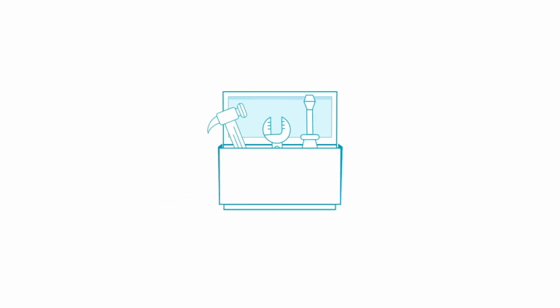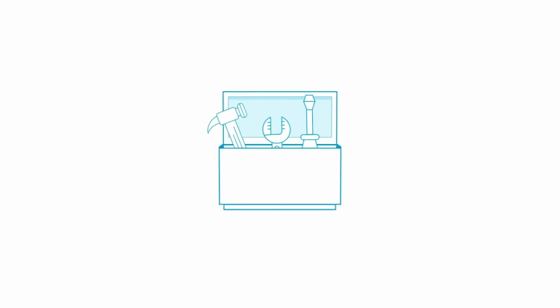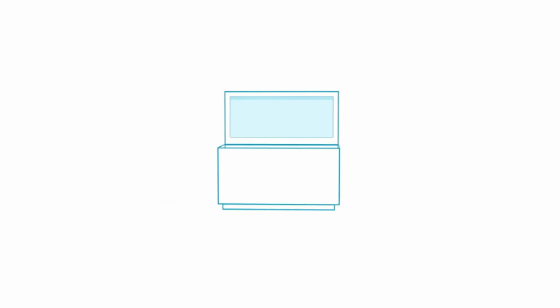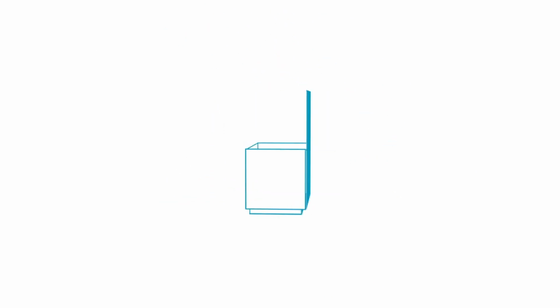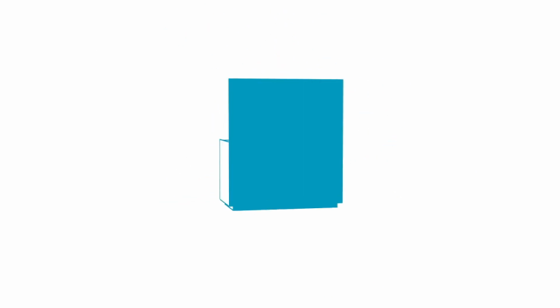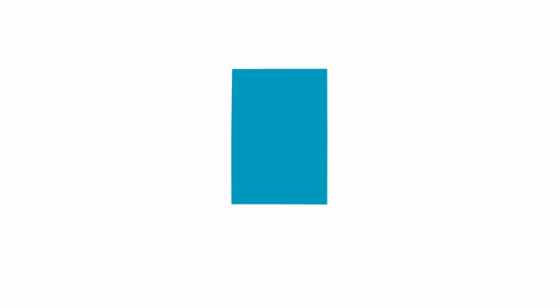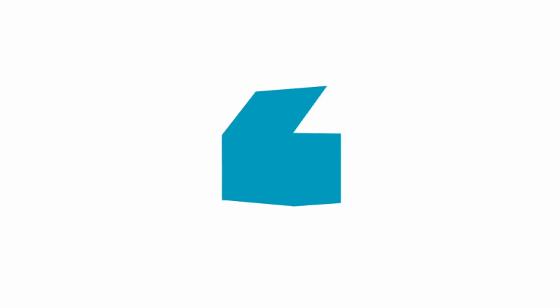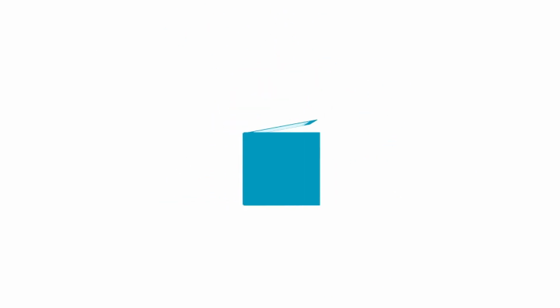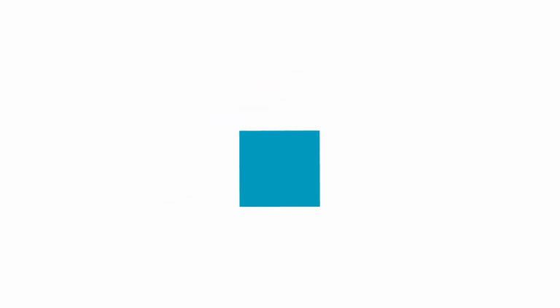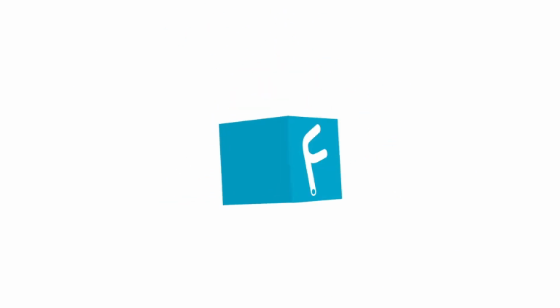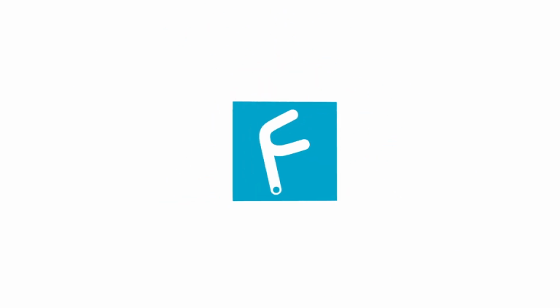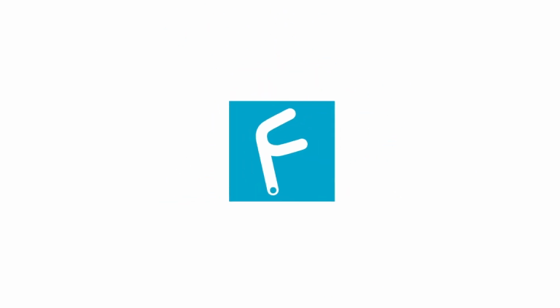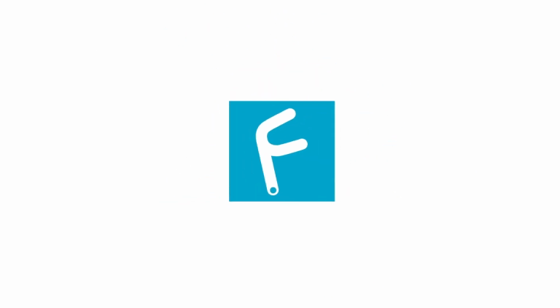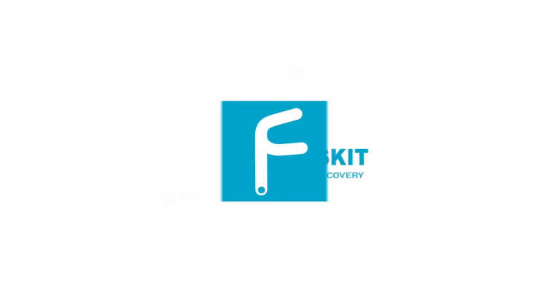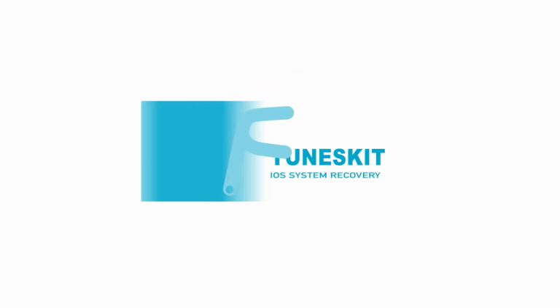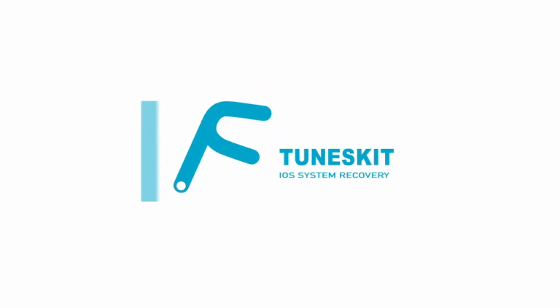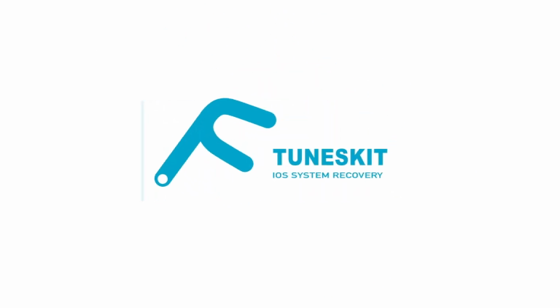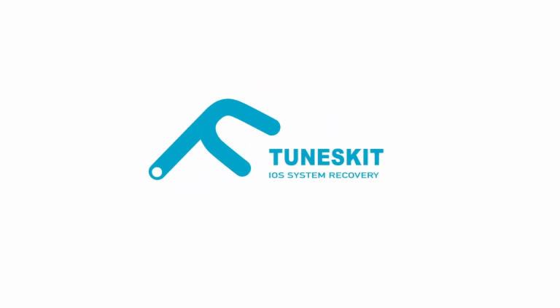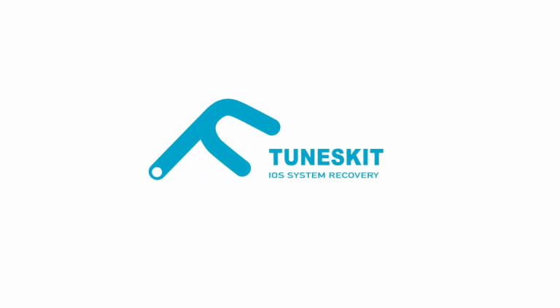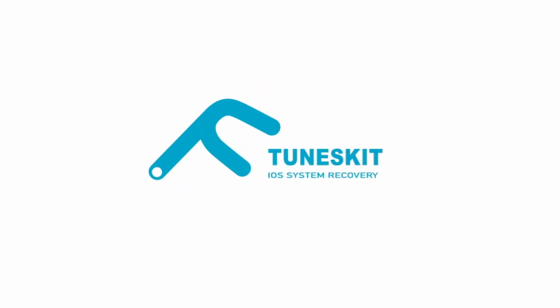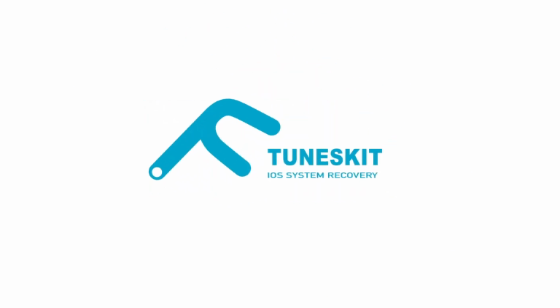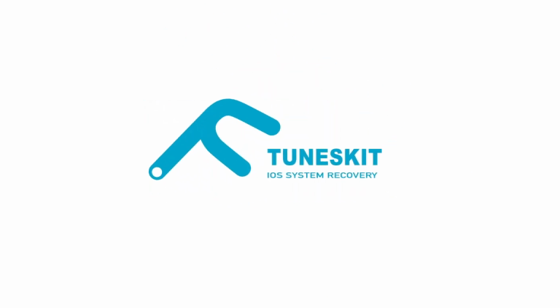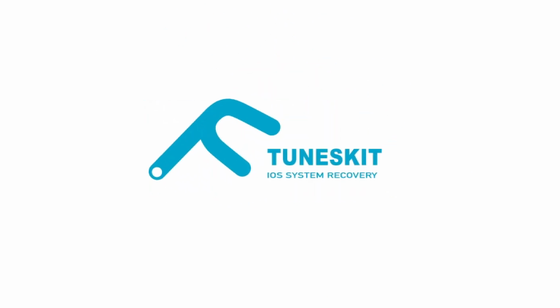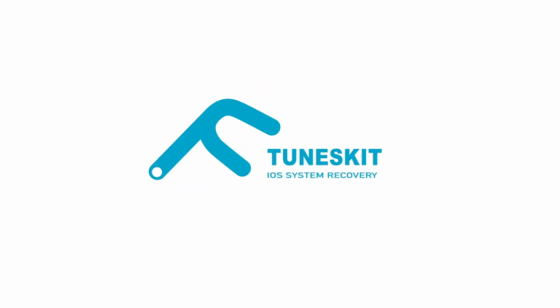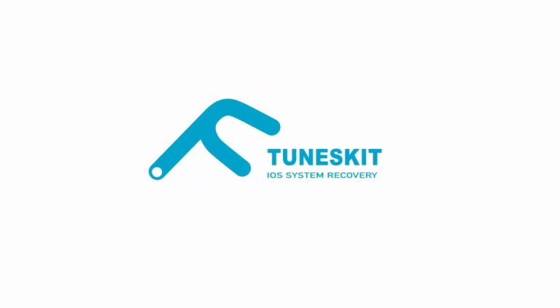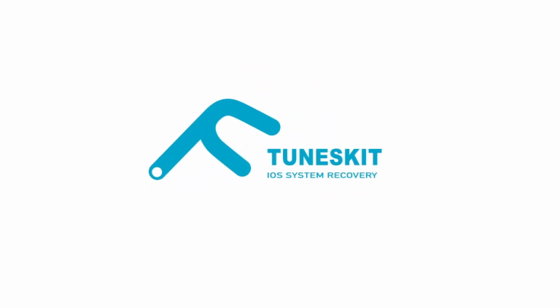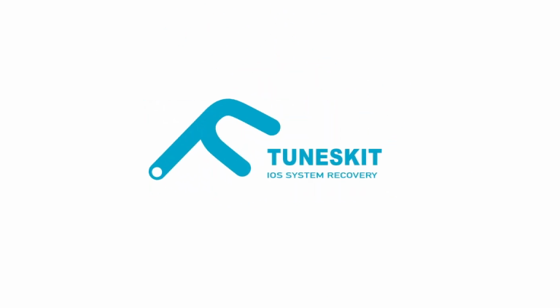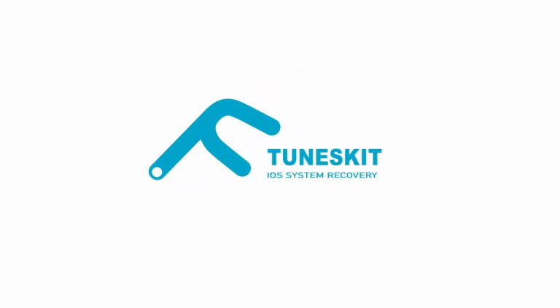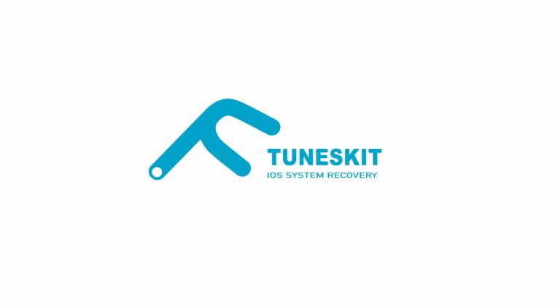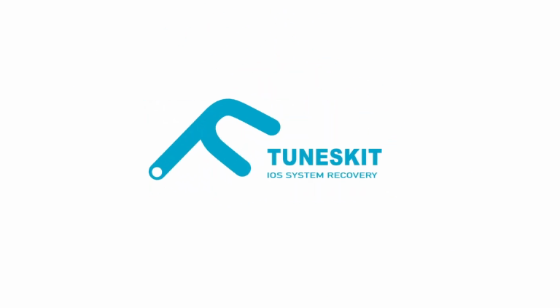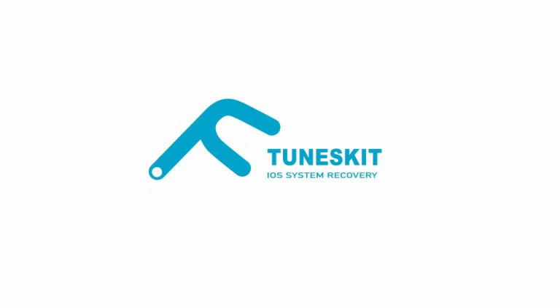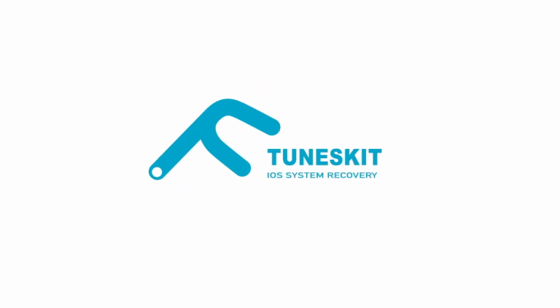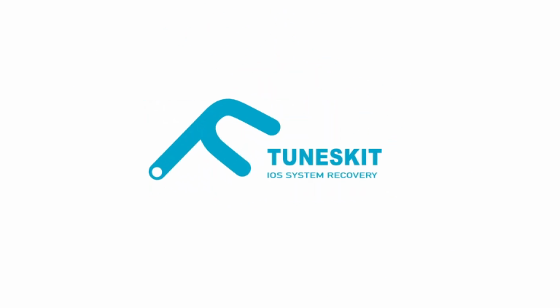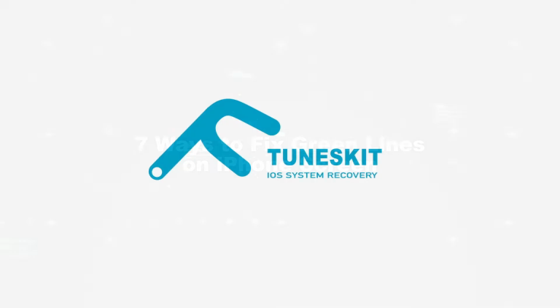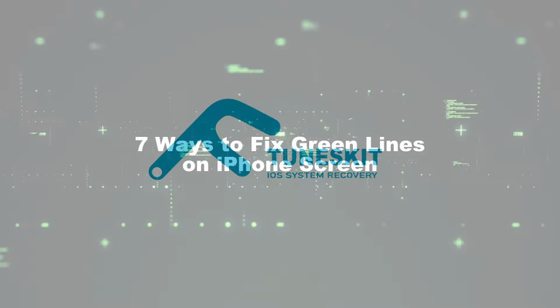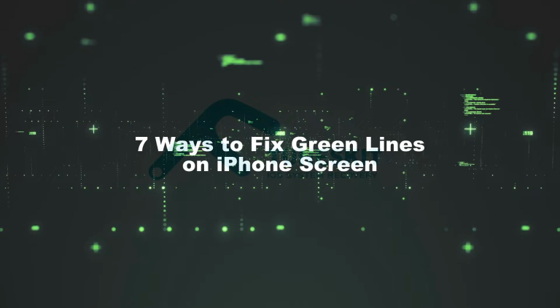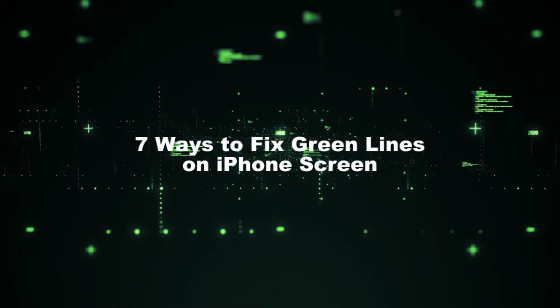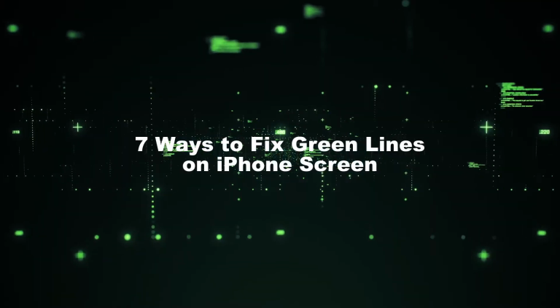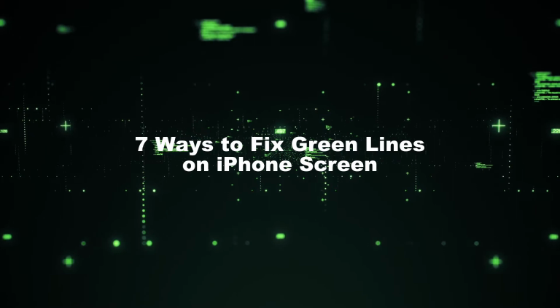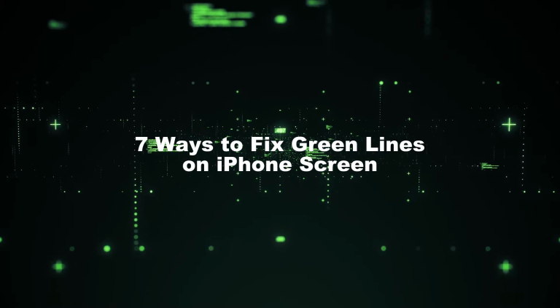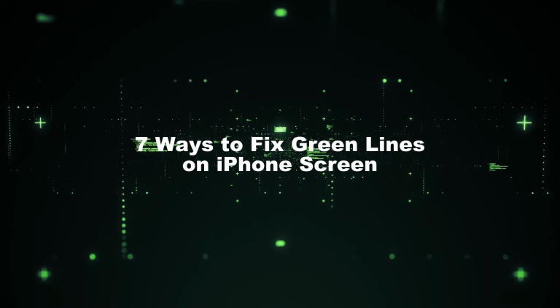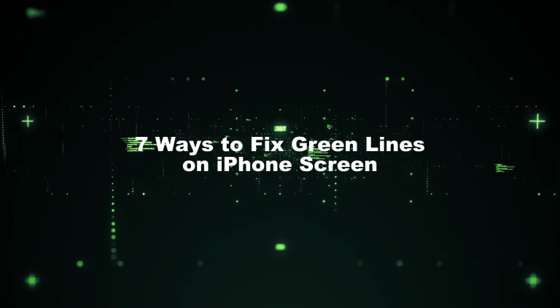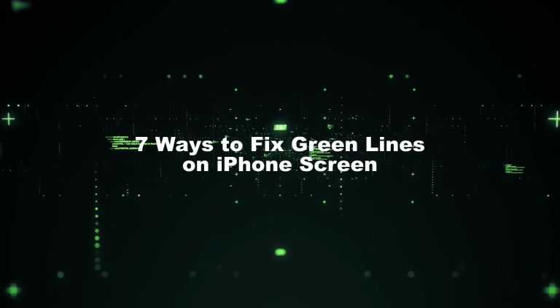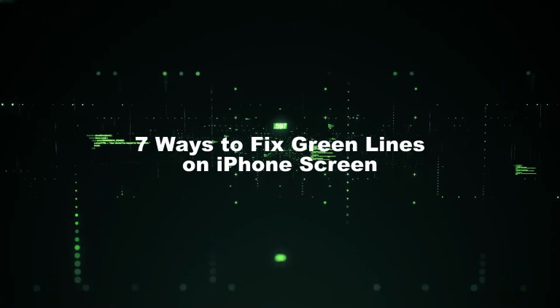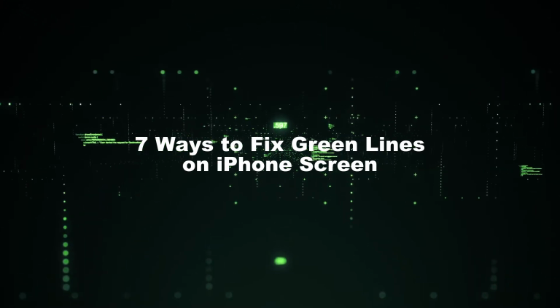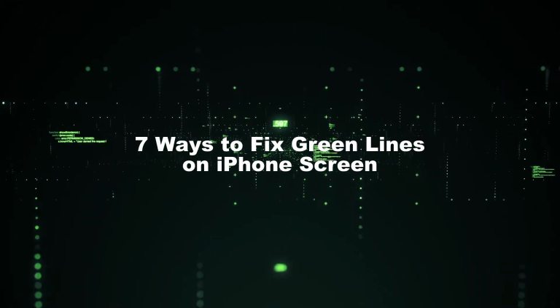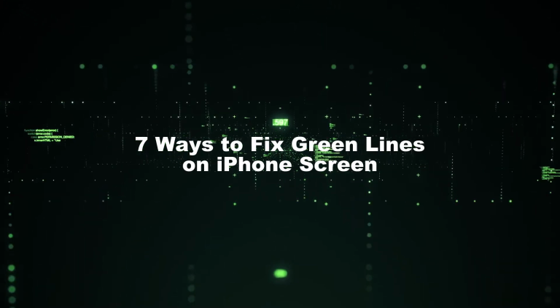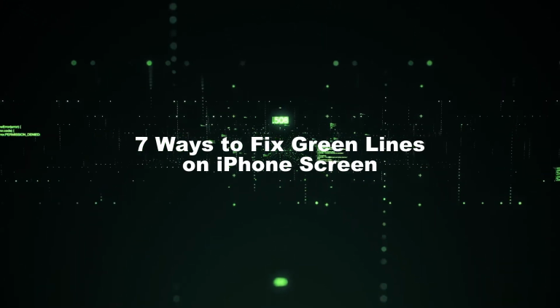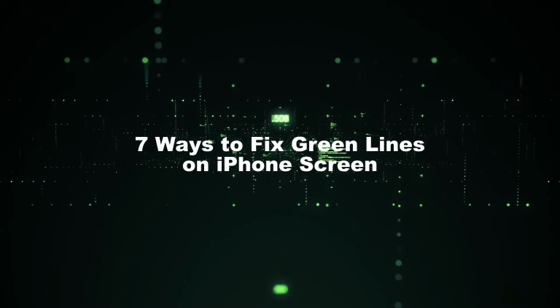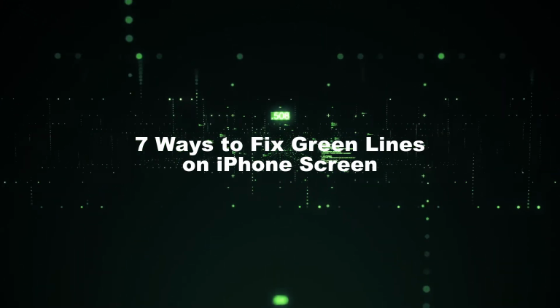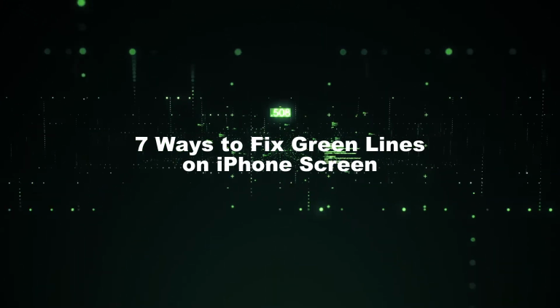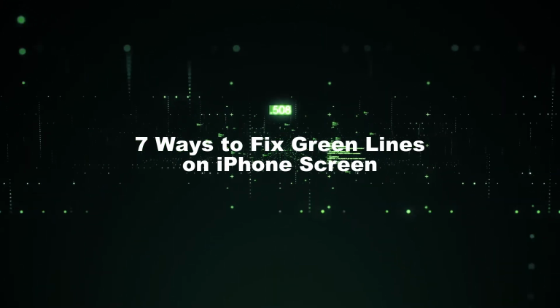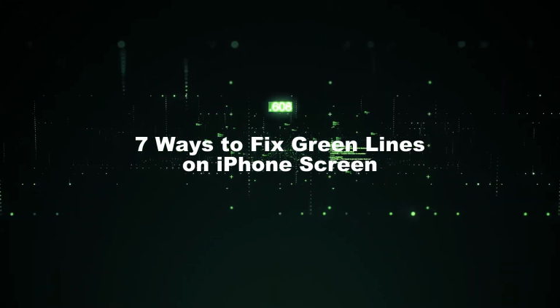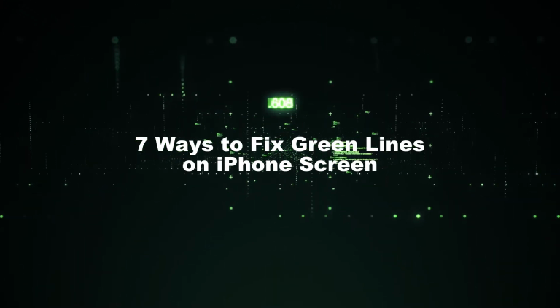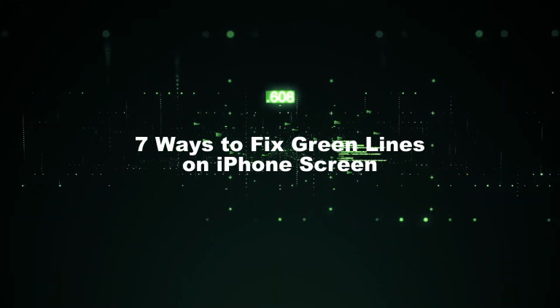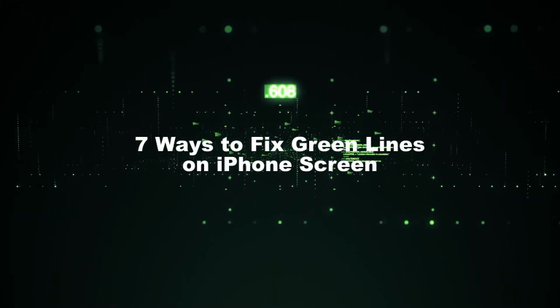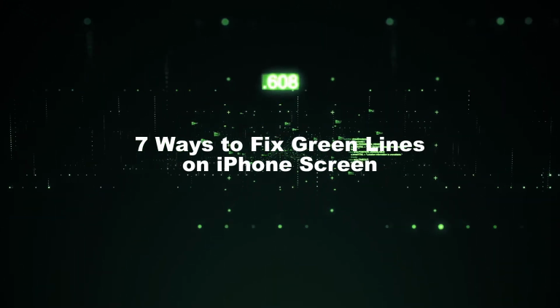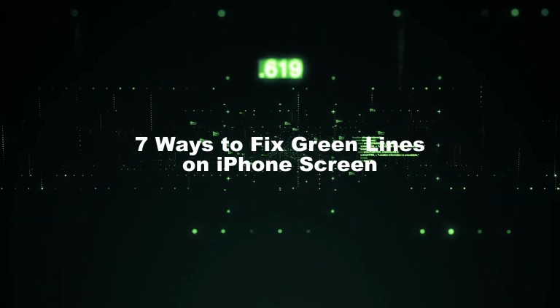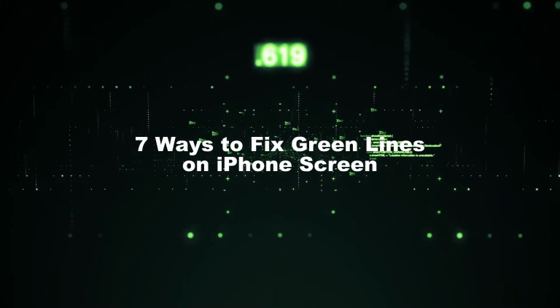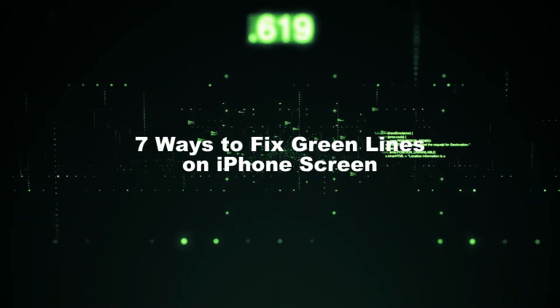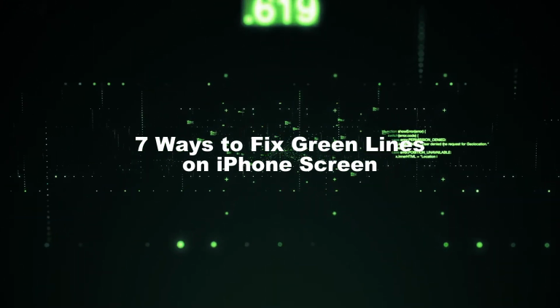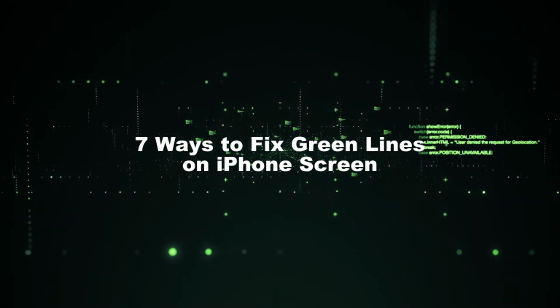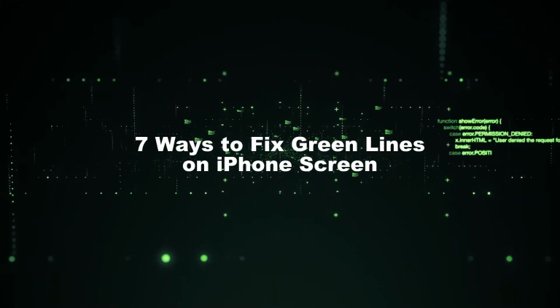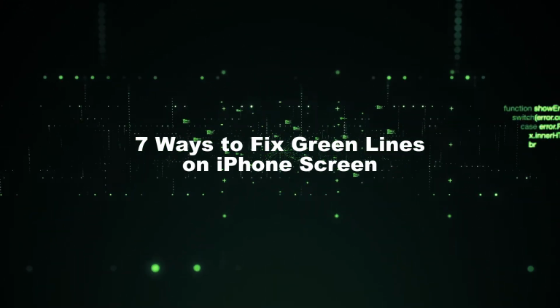Hi! Welcome to TunesKit. In today's video, I'm gonna show you 7 ways to fix green line on iPhone screen.